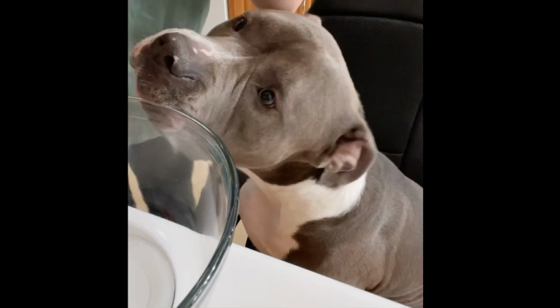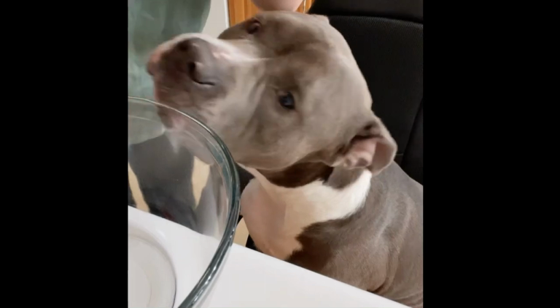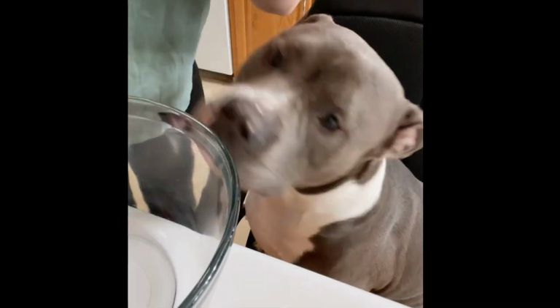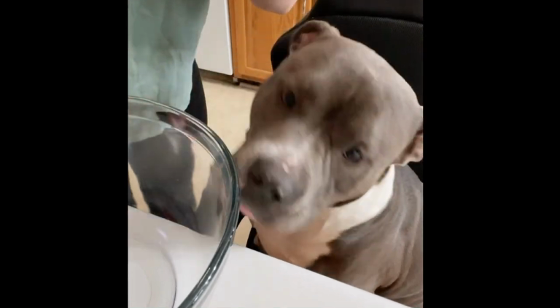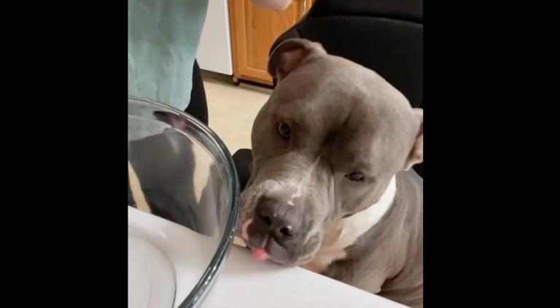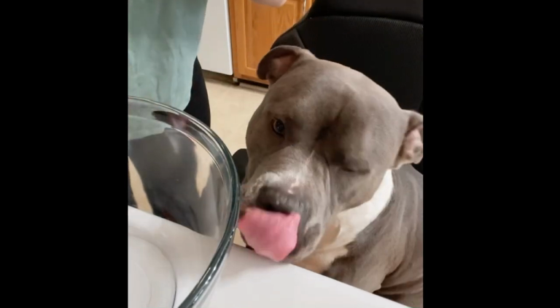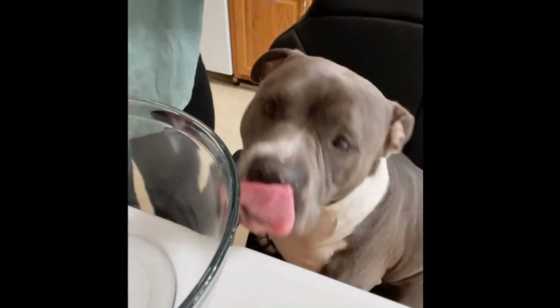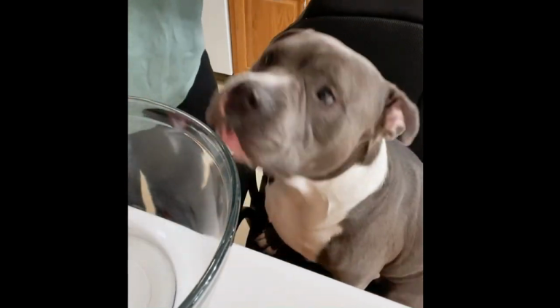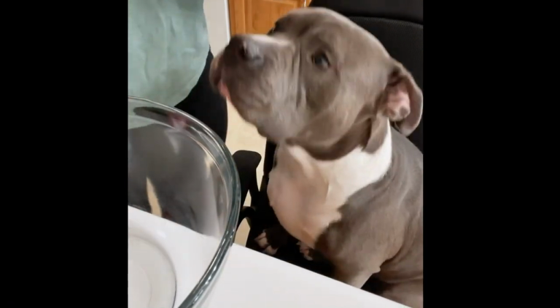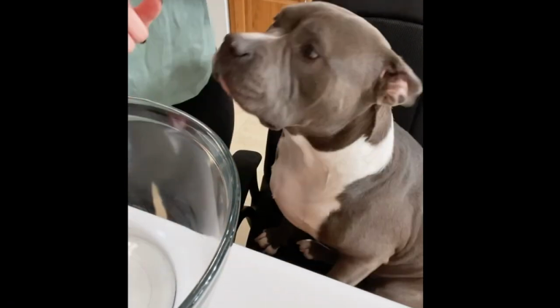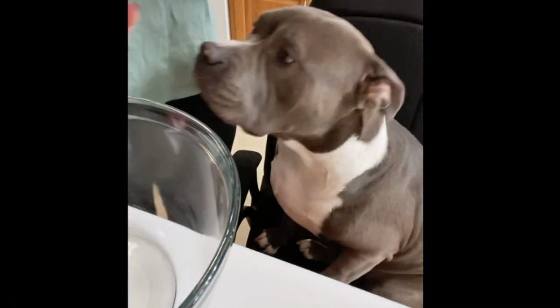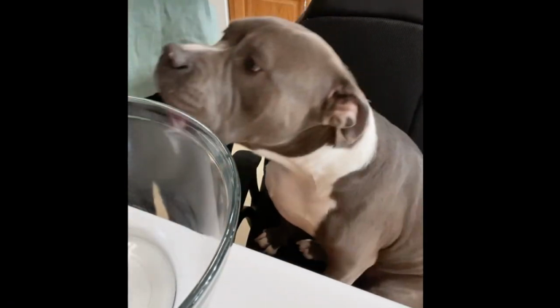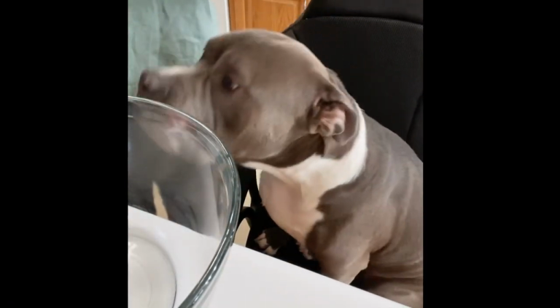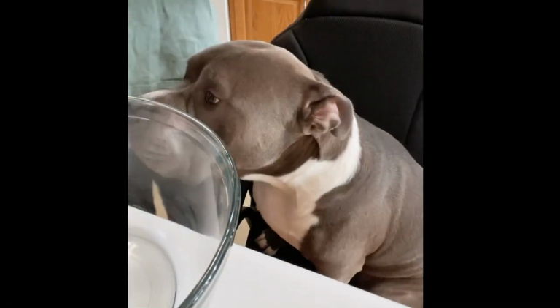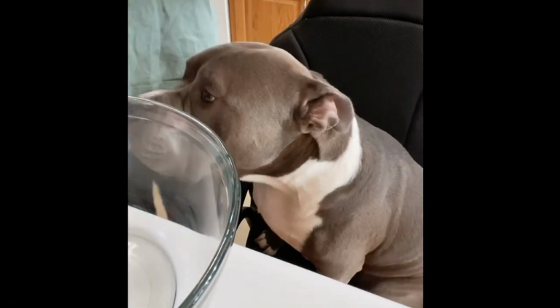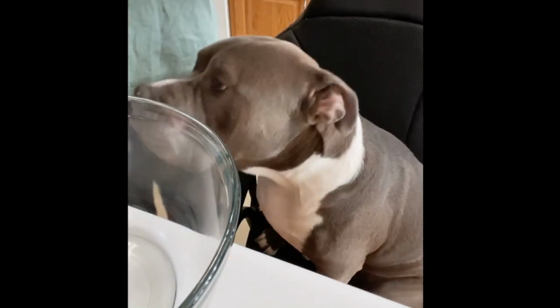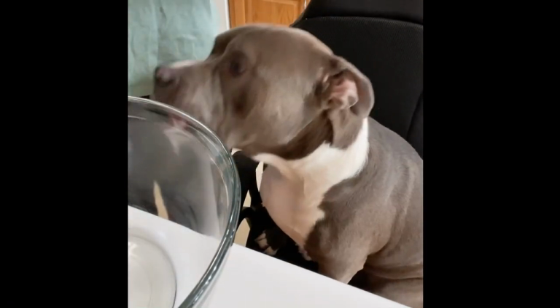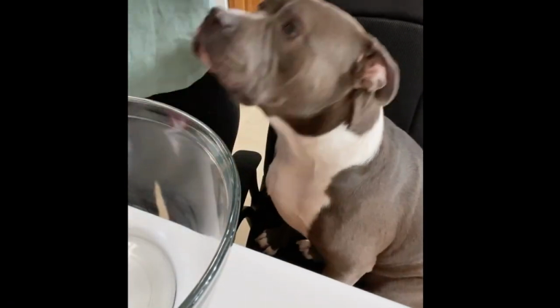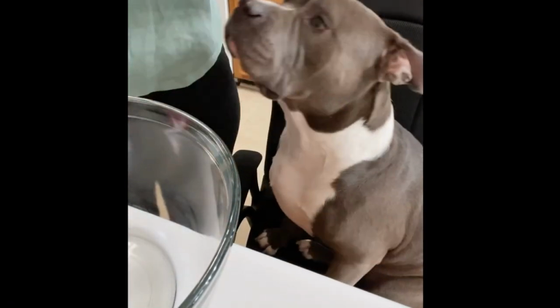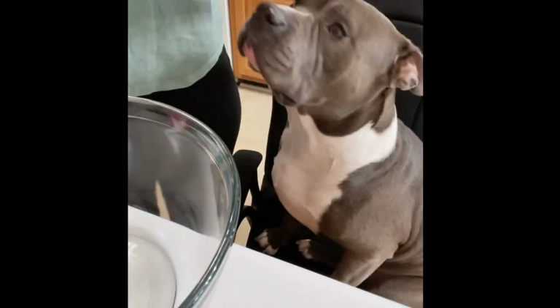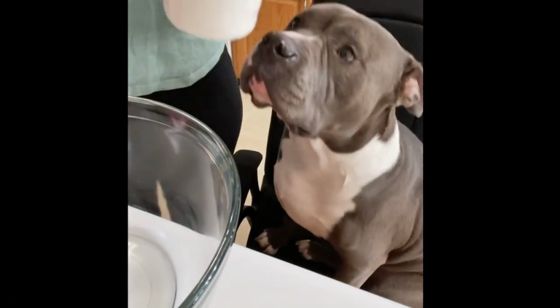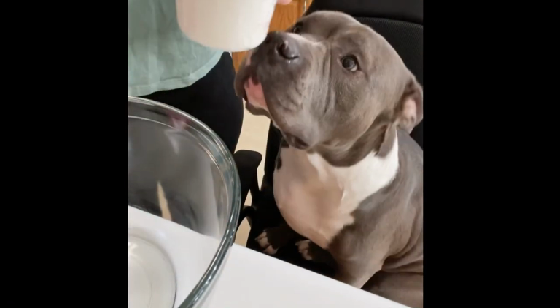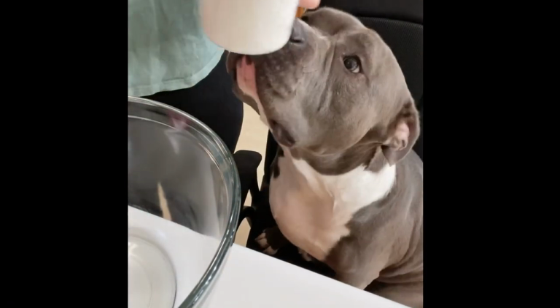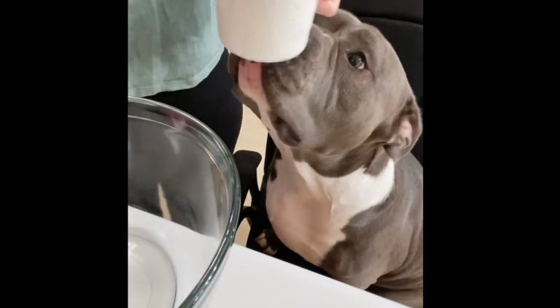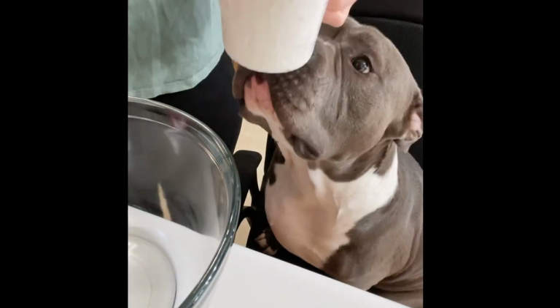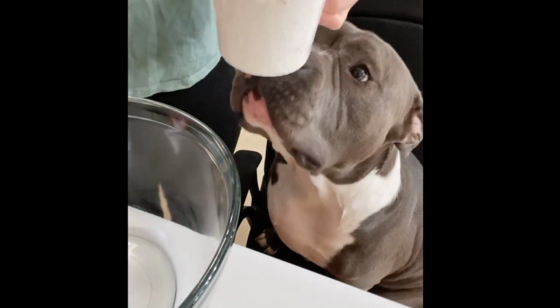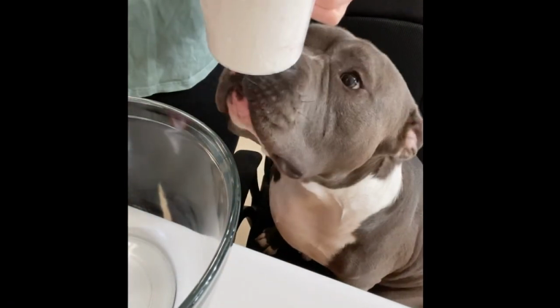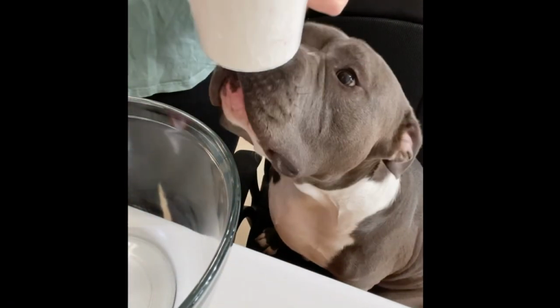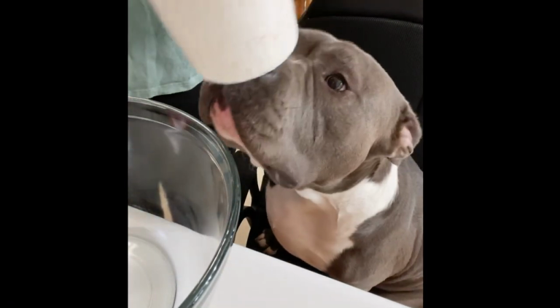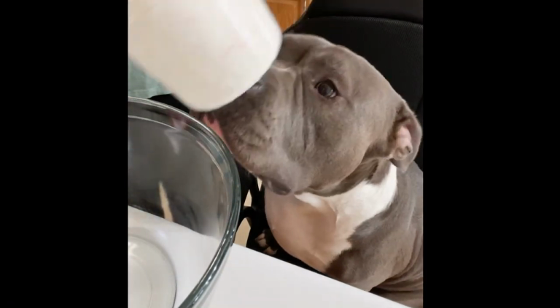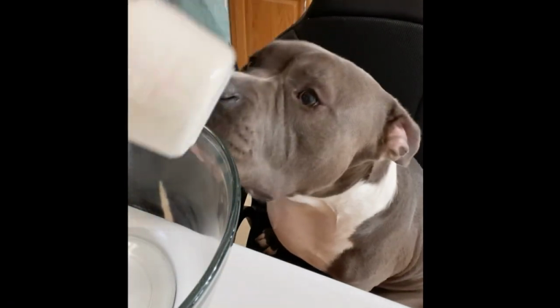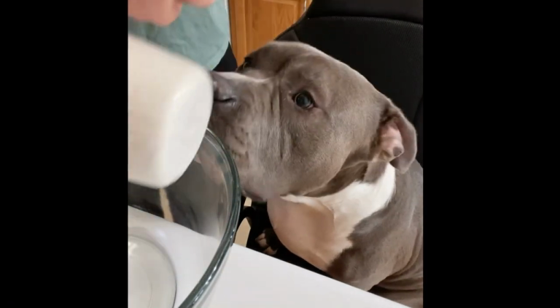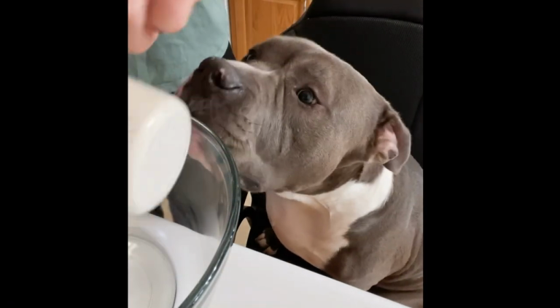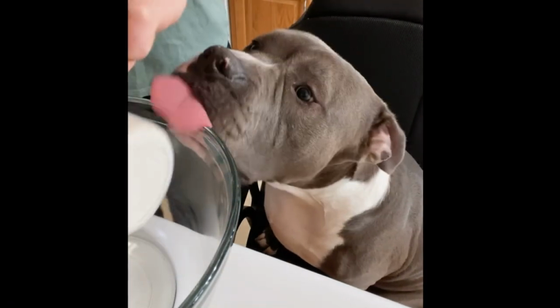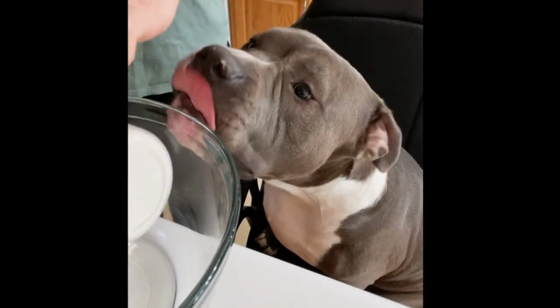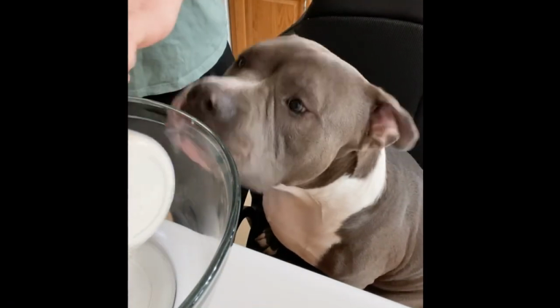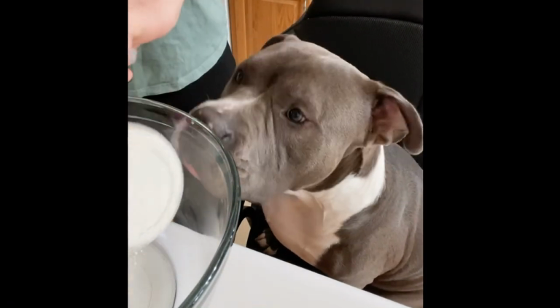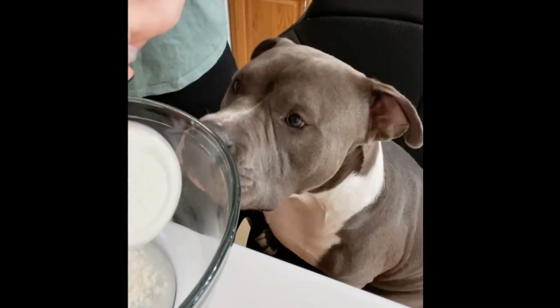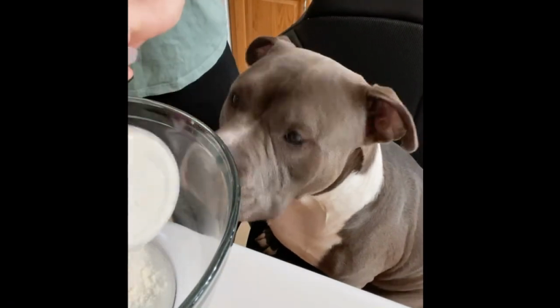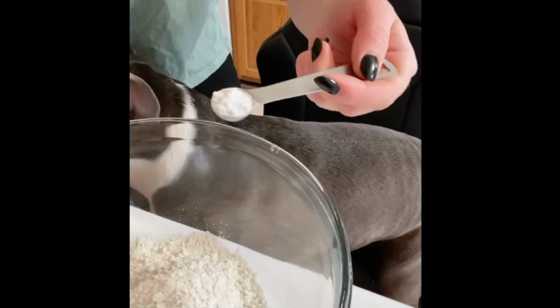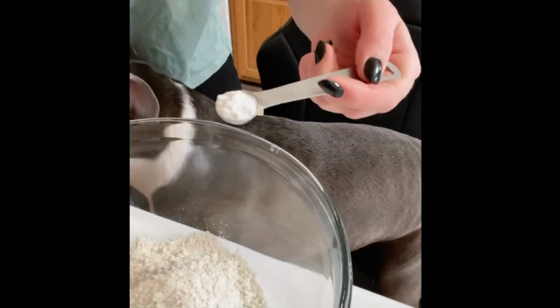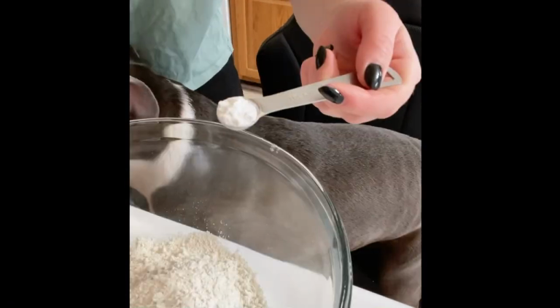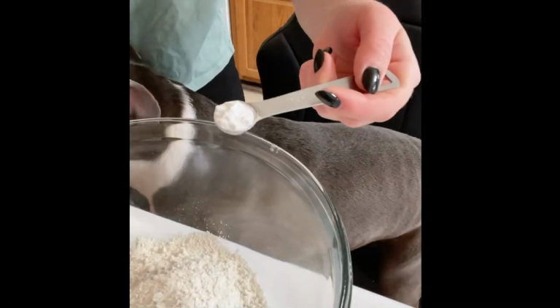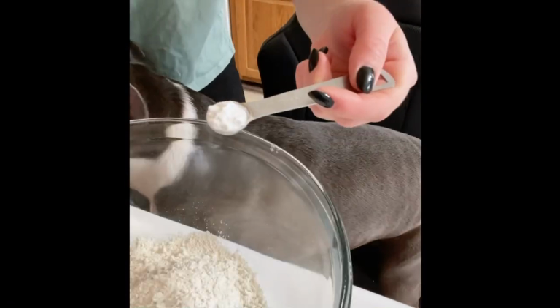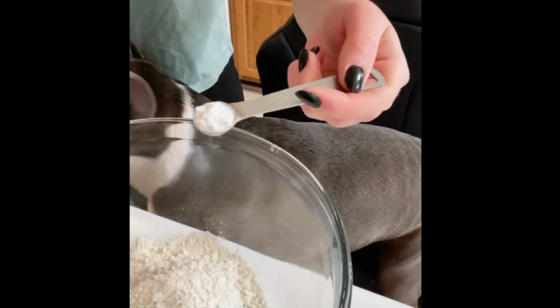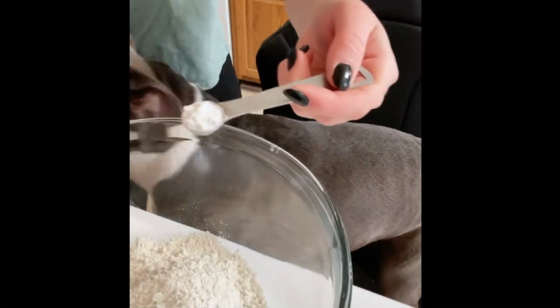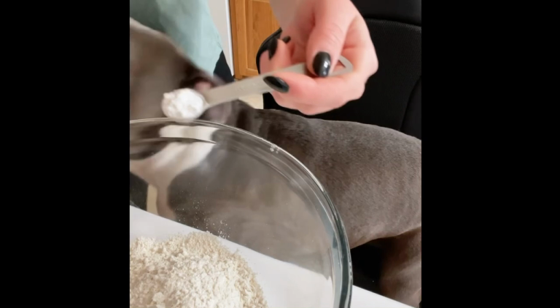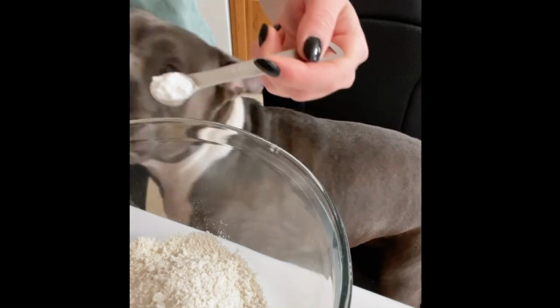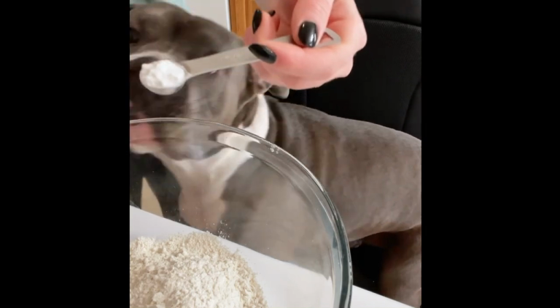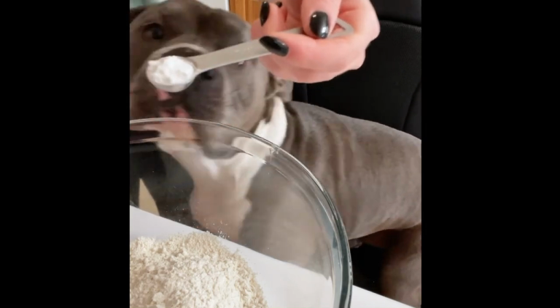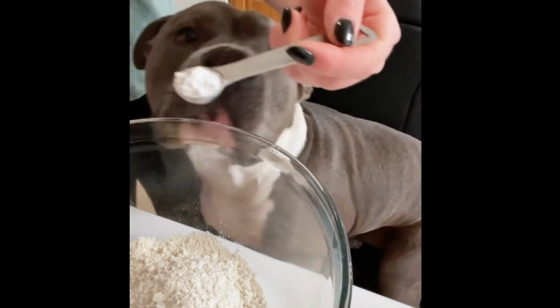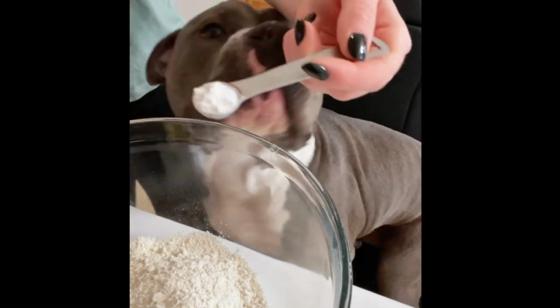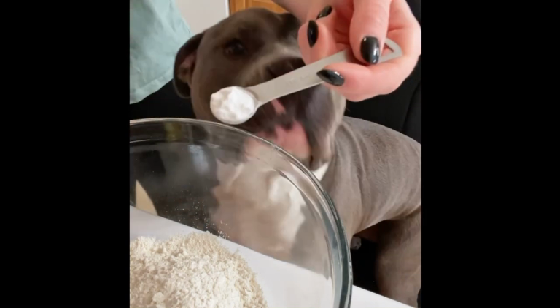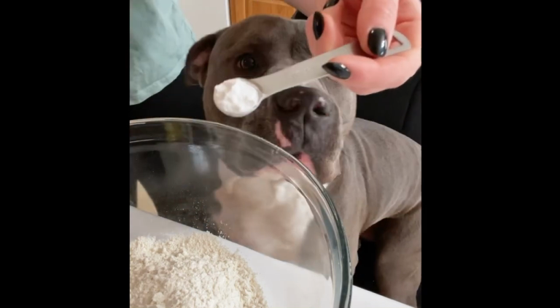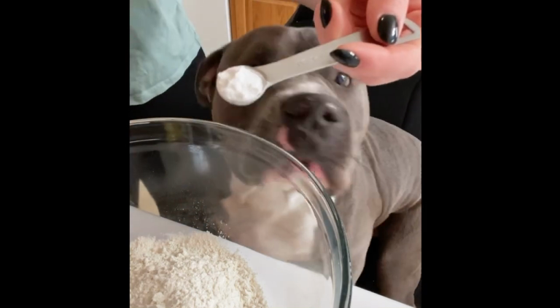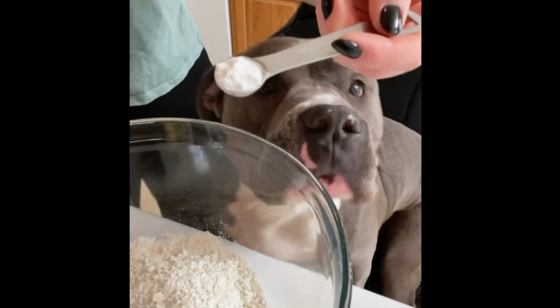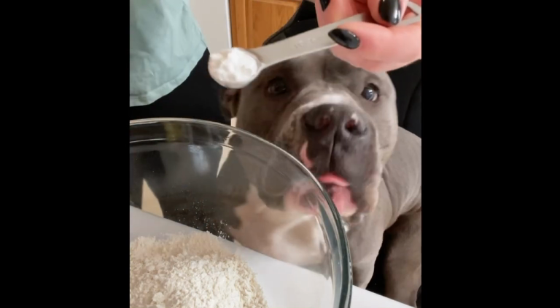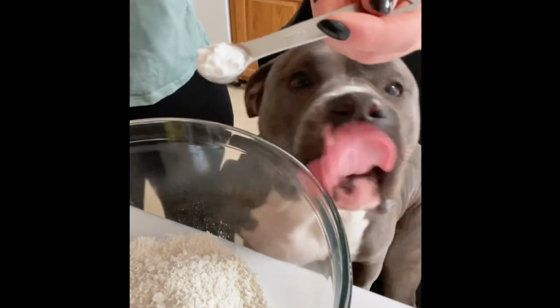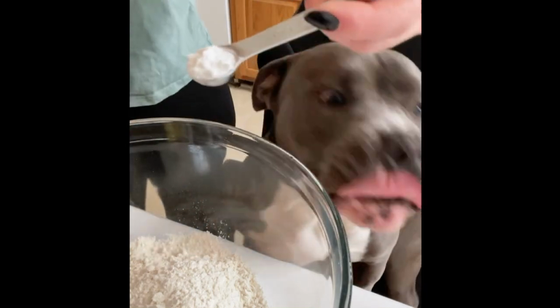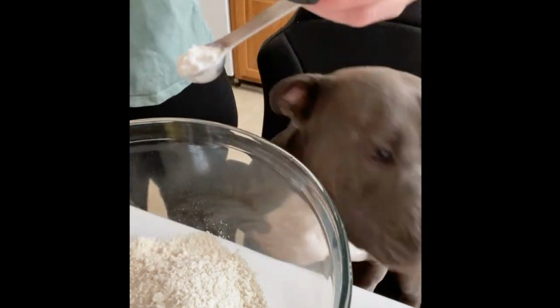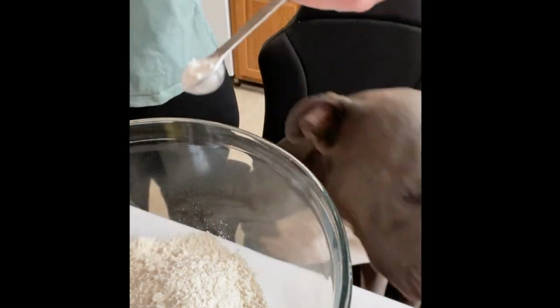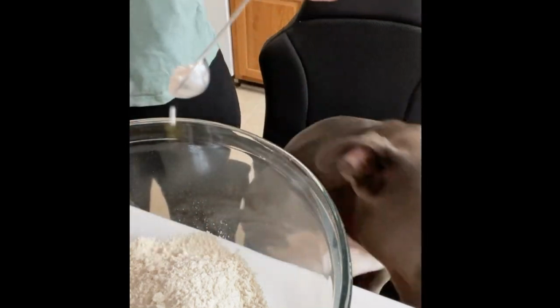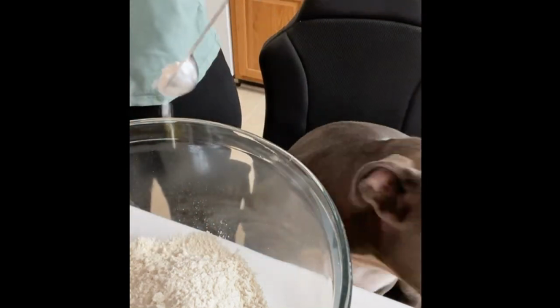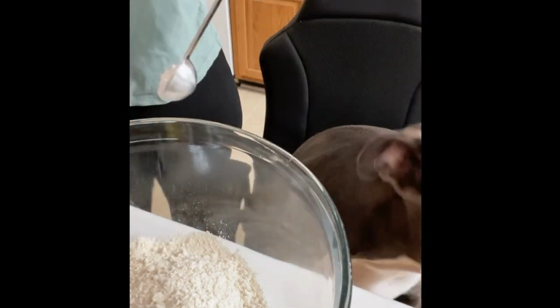Add 1 cup of flour and some baking powder, and mix it all together.